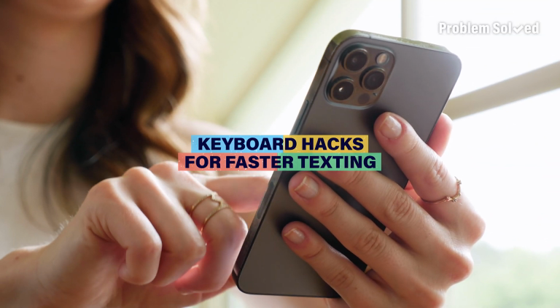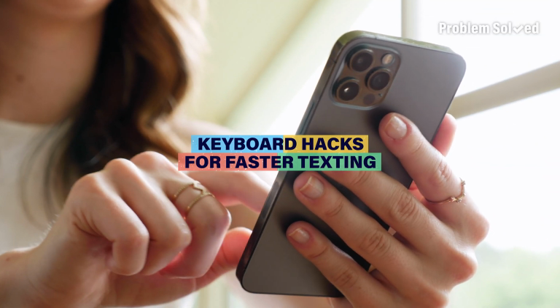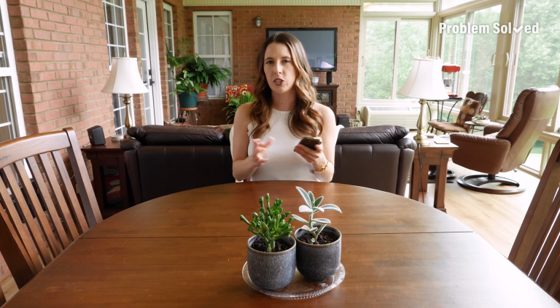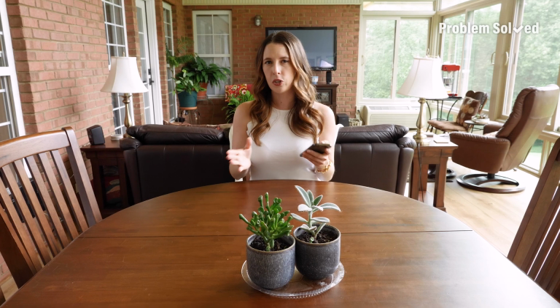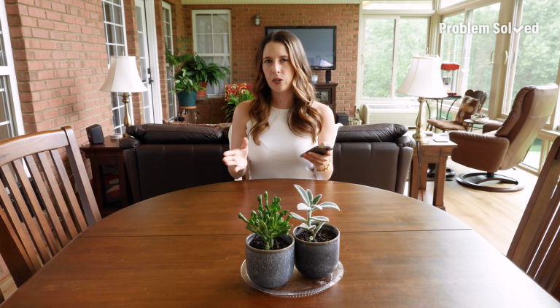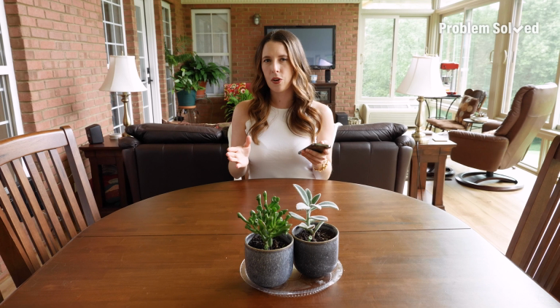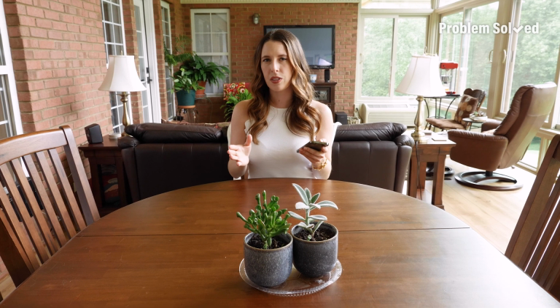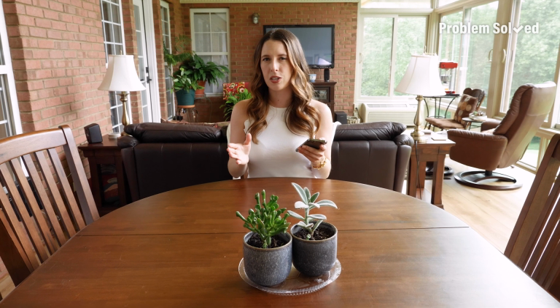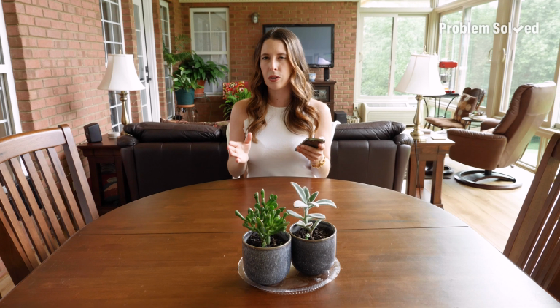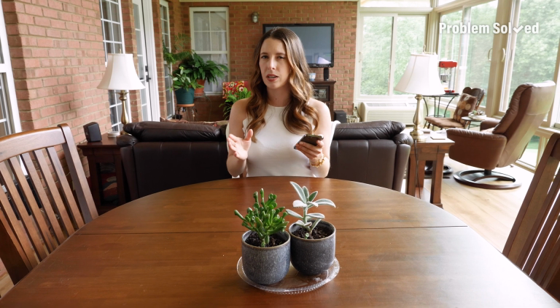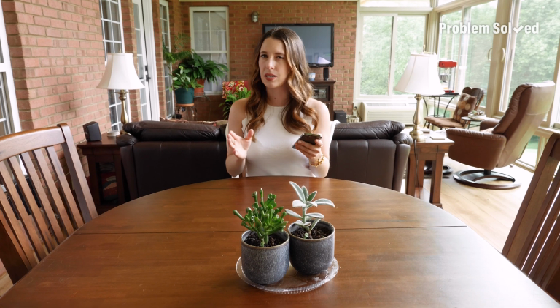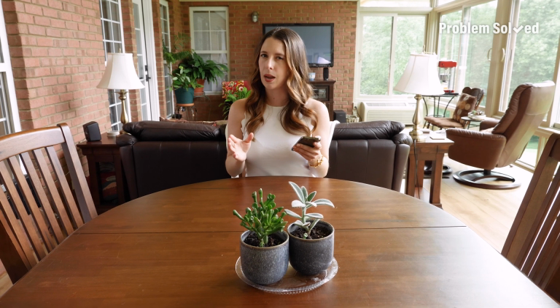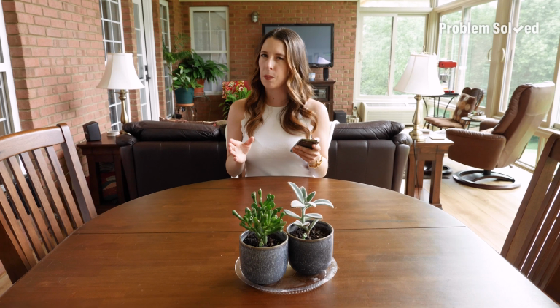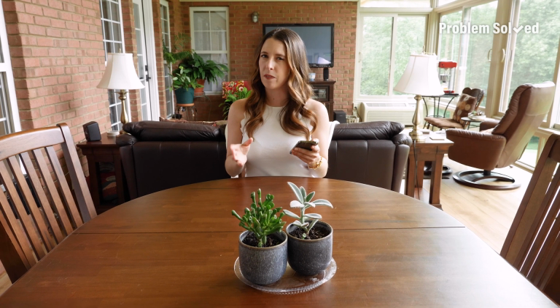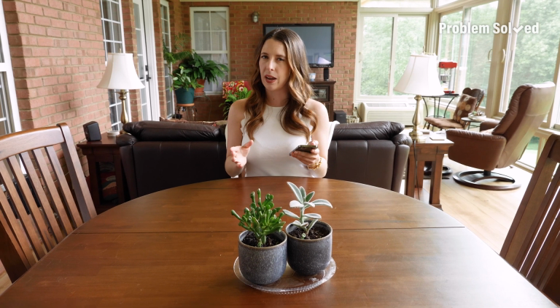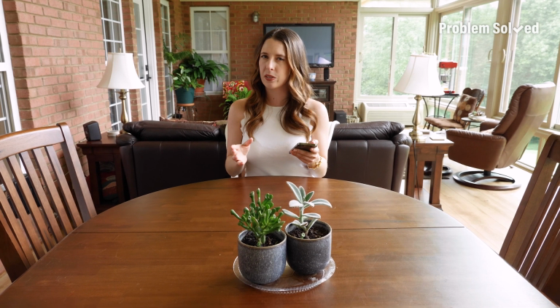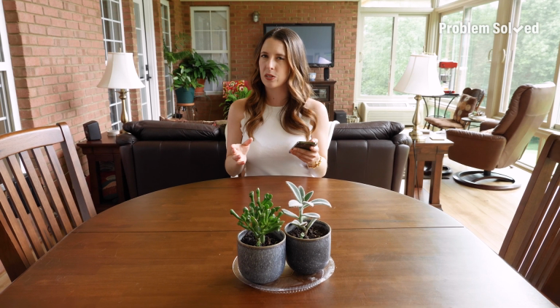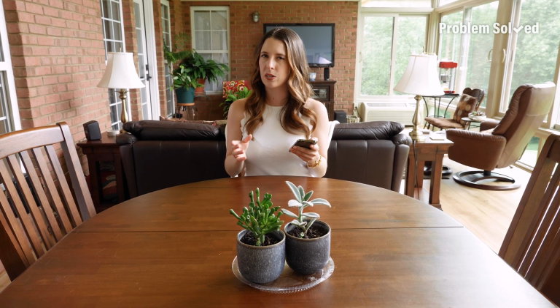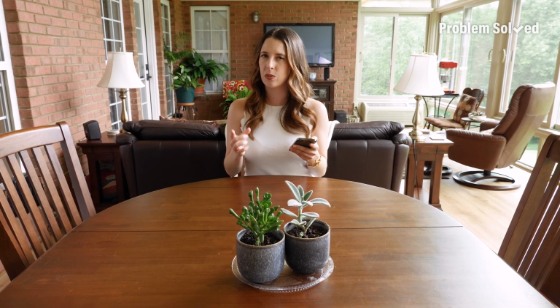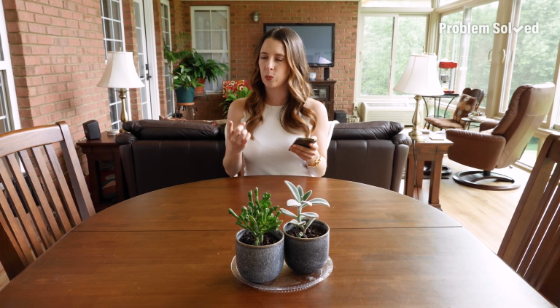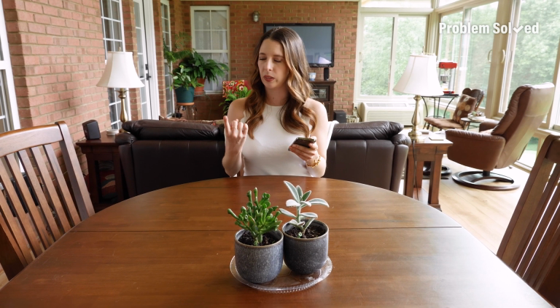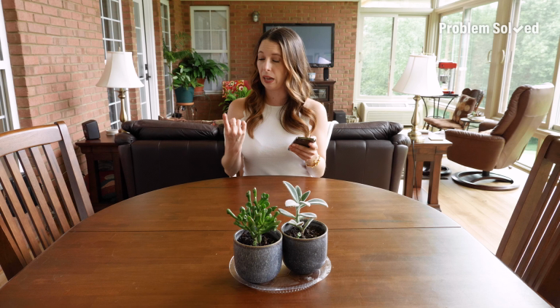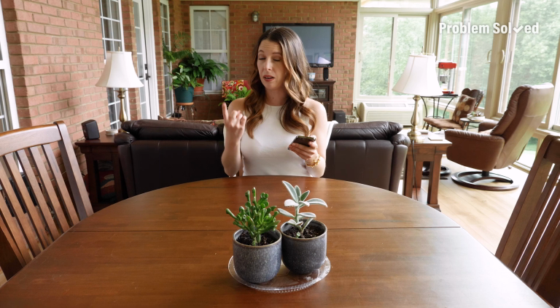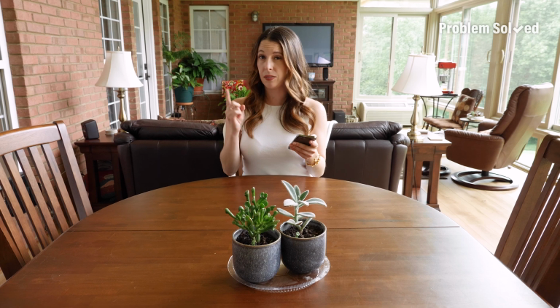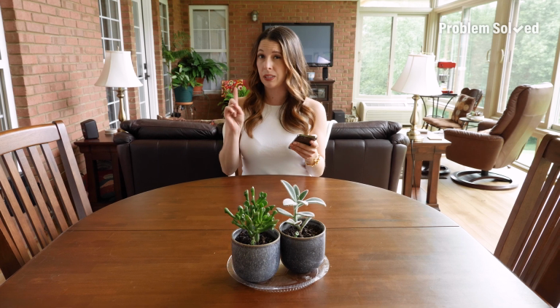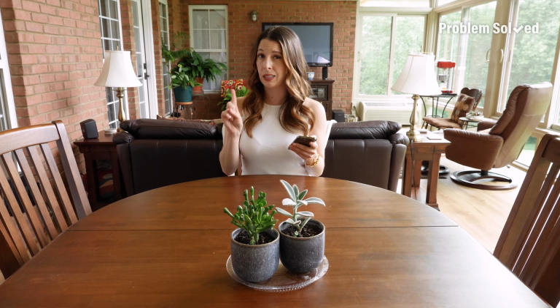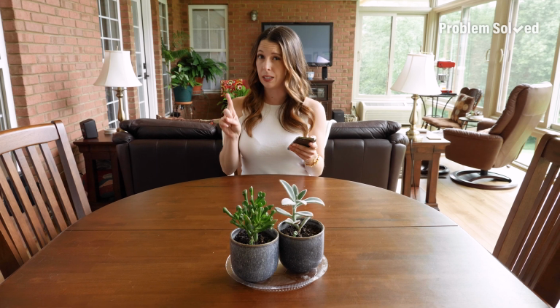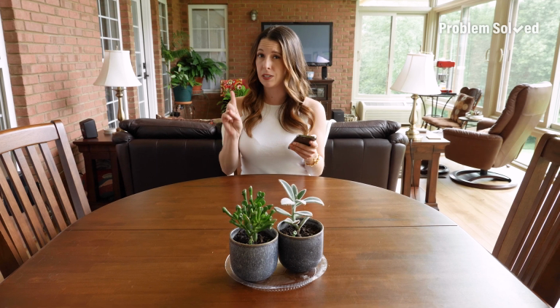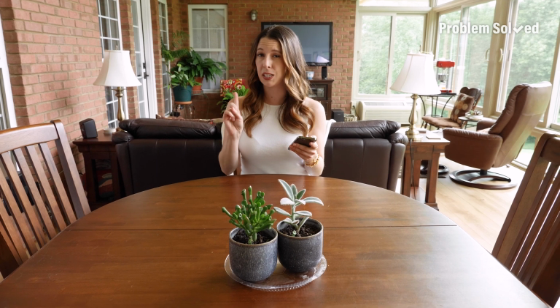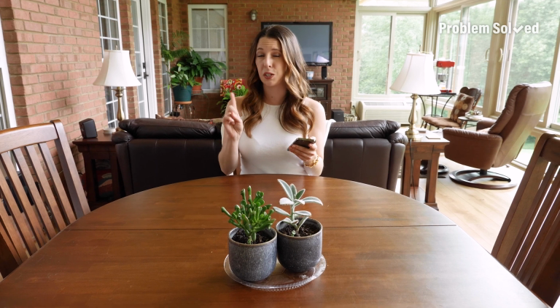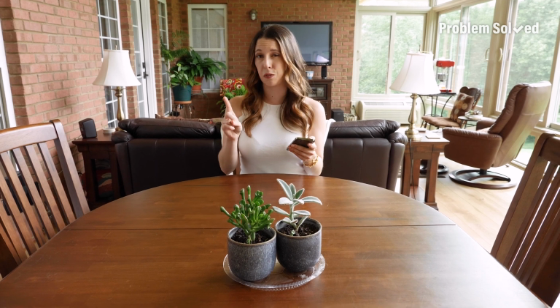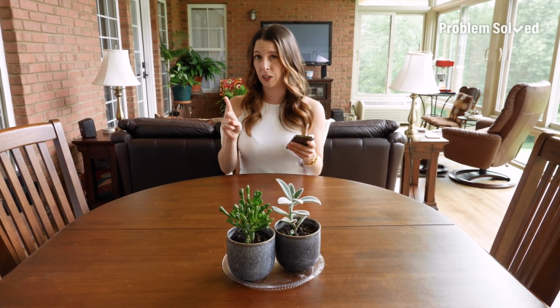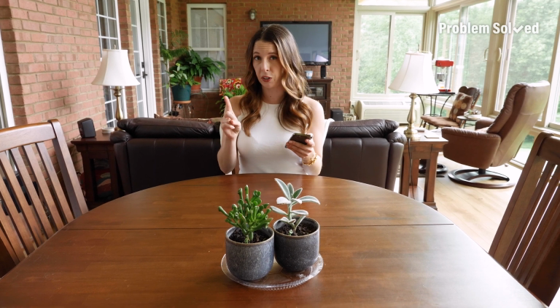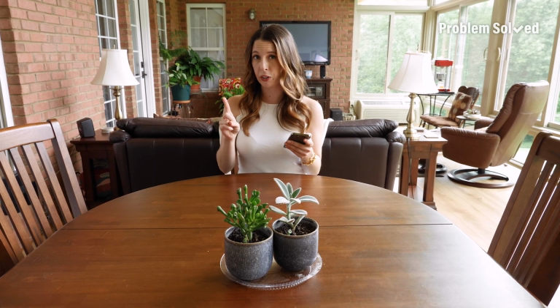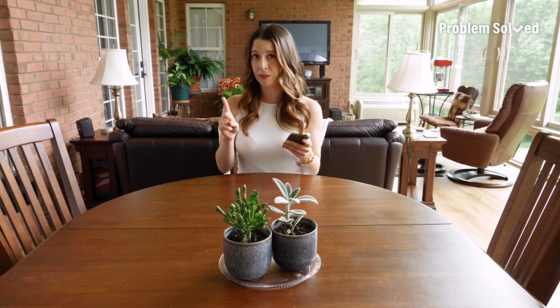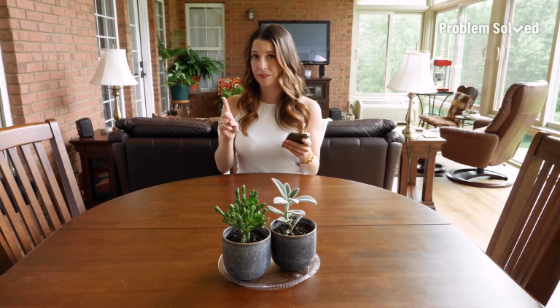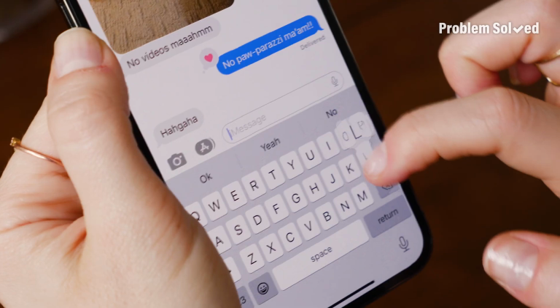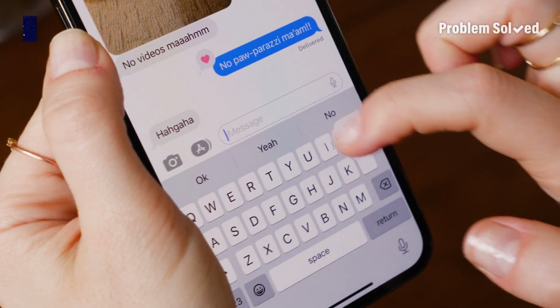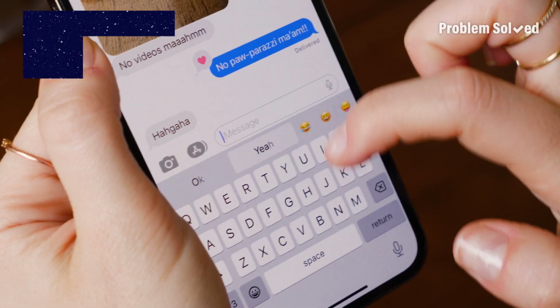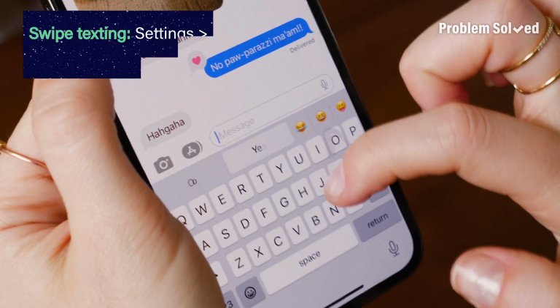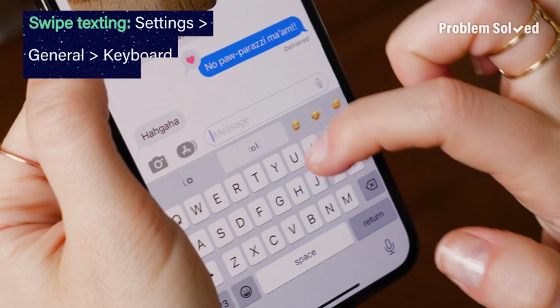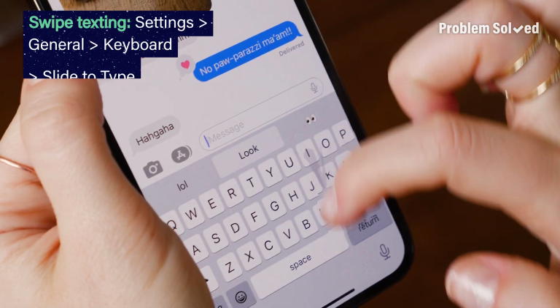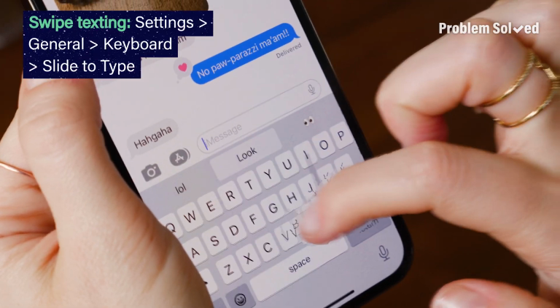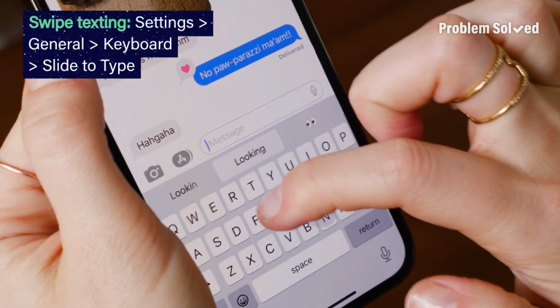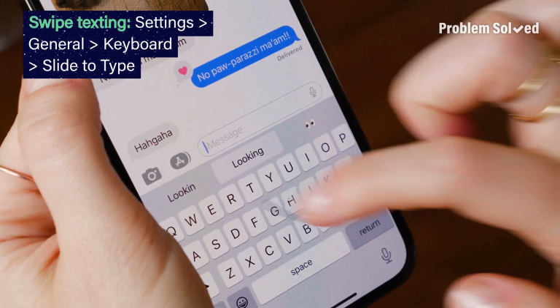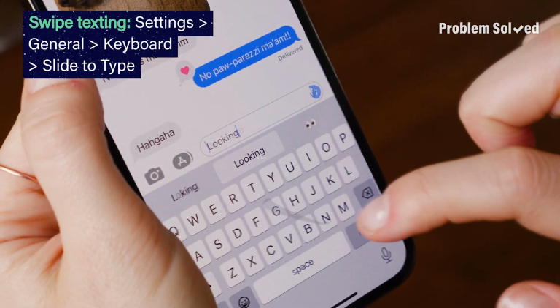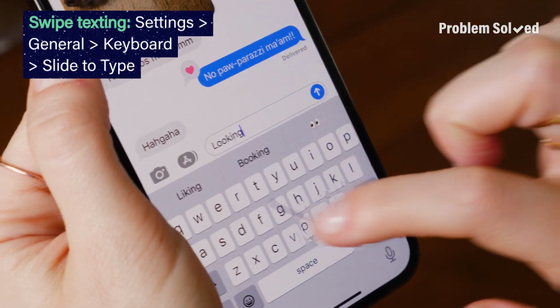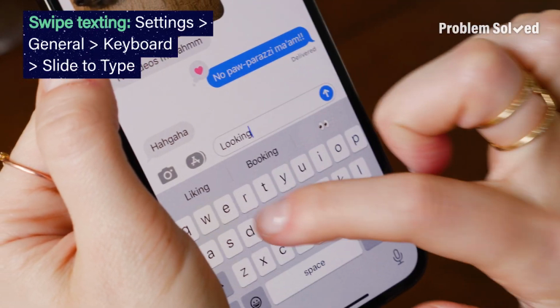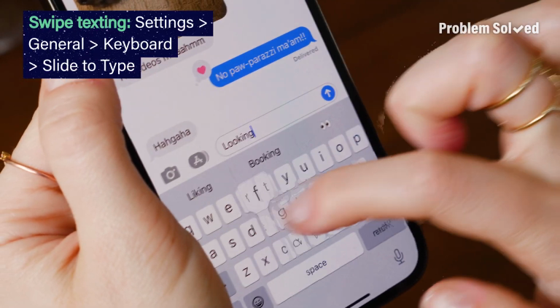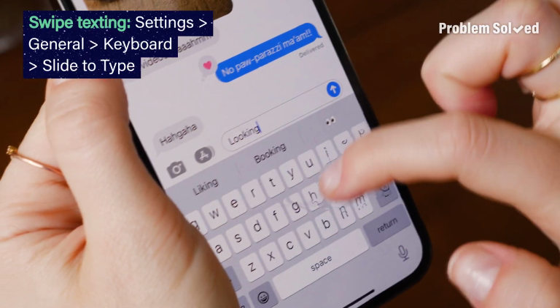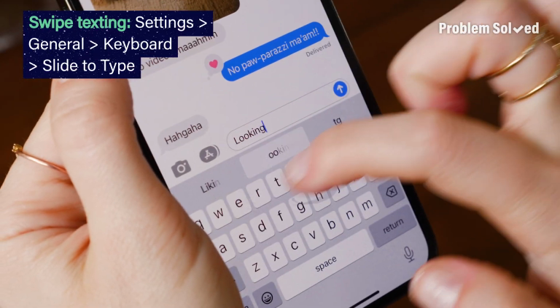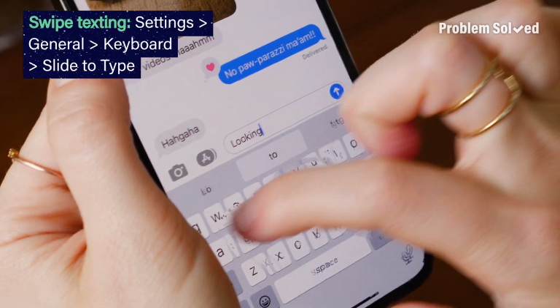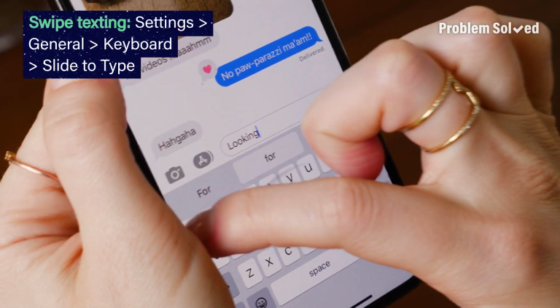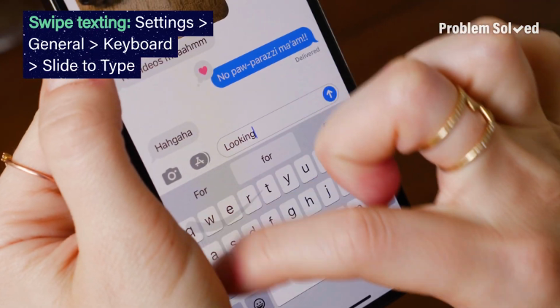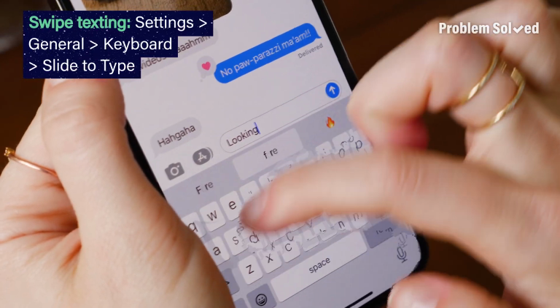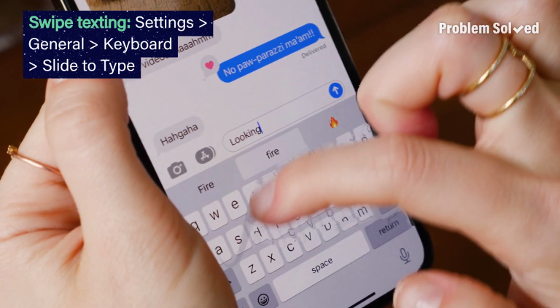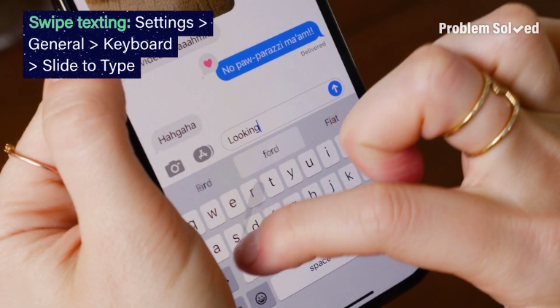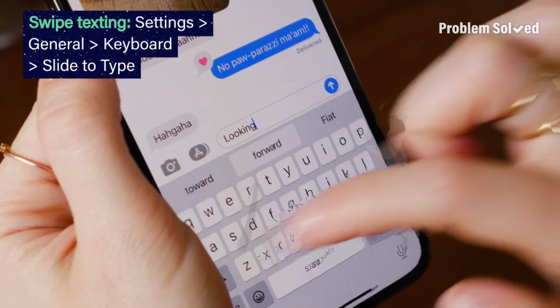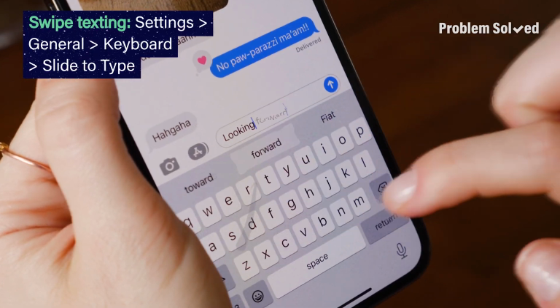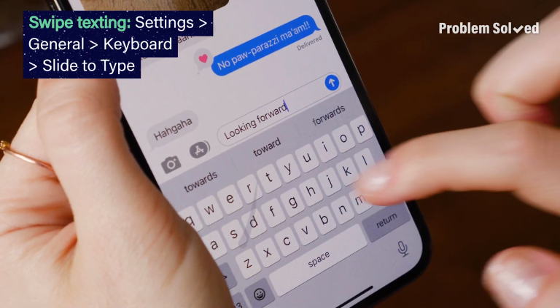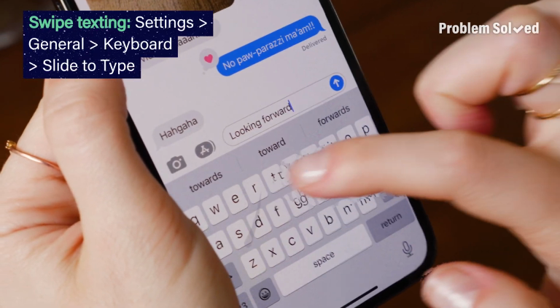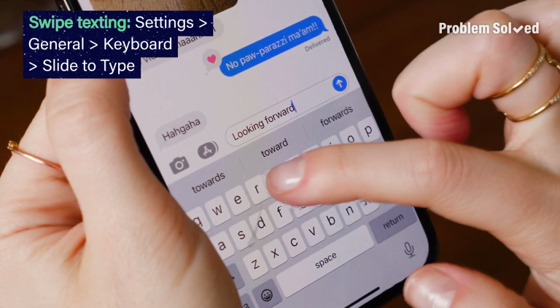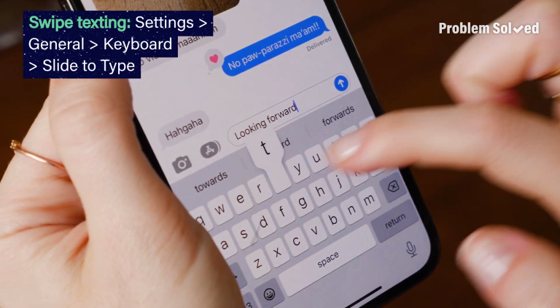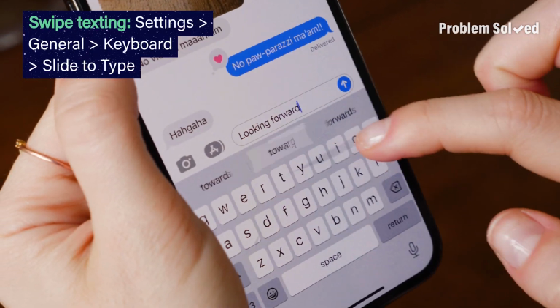Did you know that you could type faster without even lifting your finger? Just make sure you have swipe texting turned on.